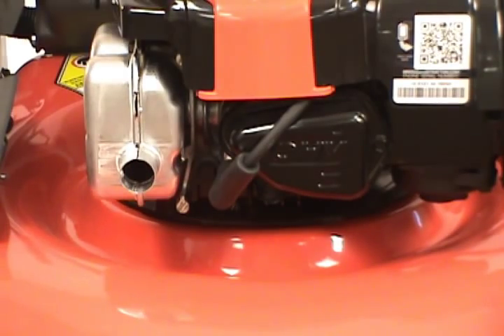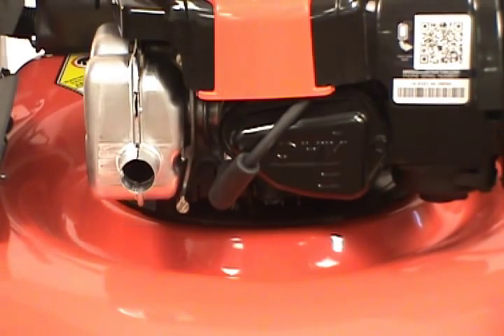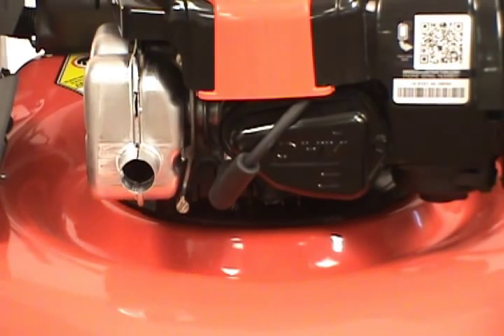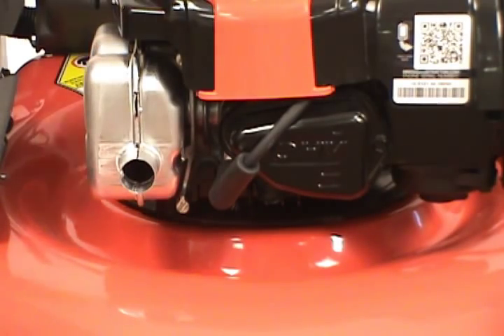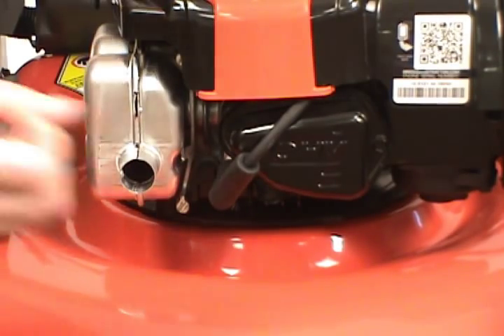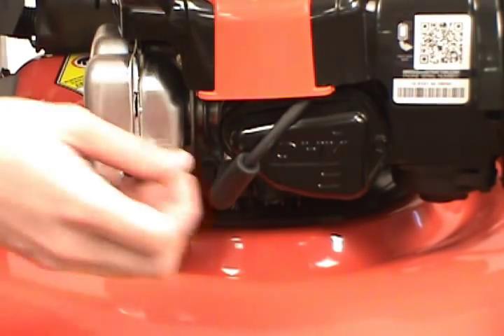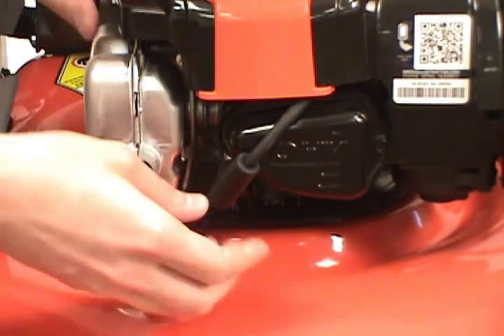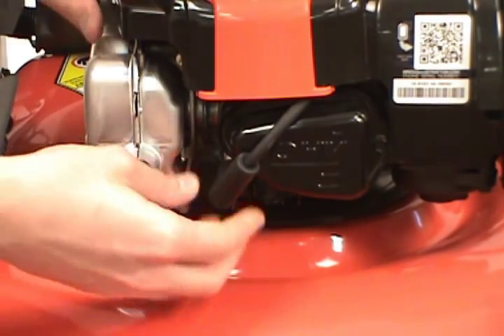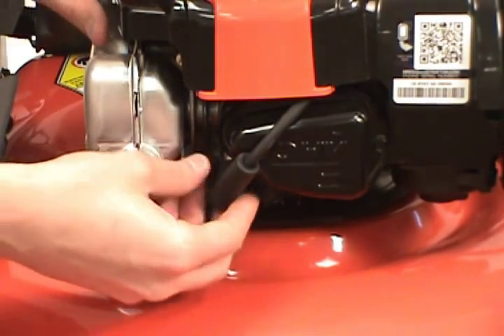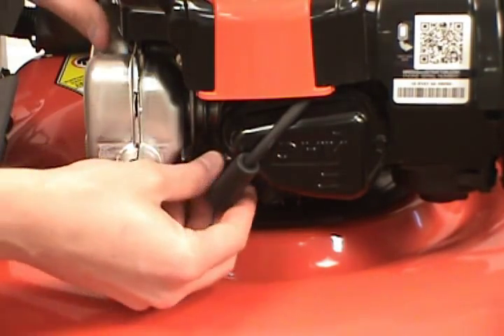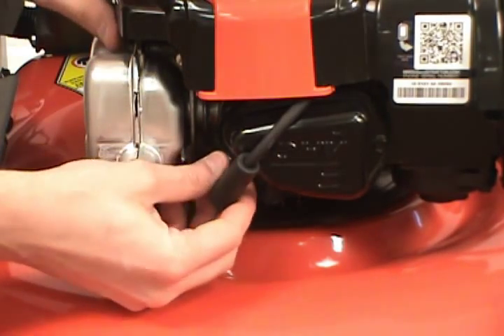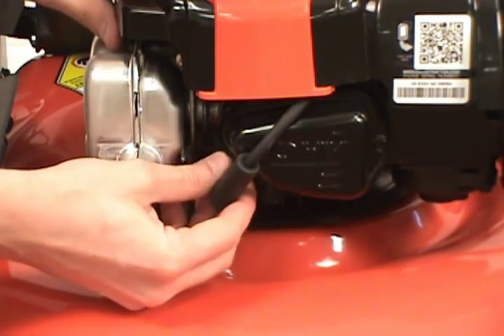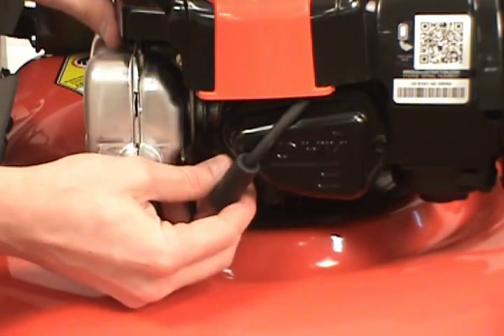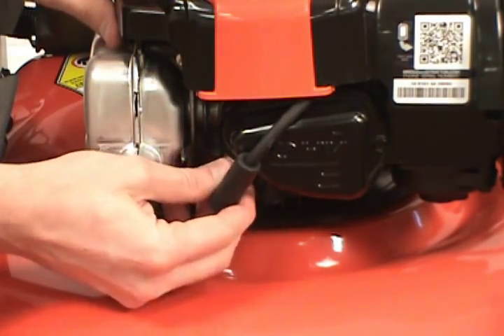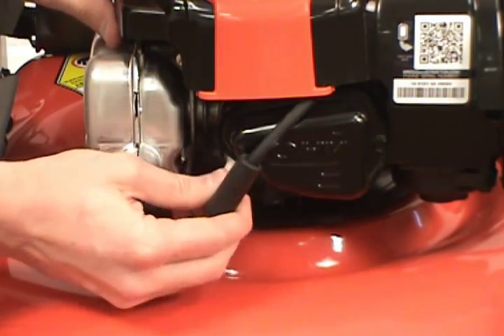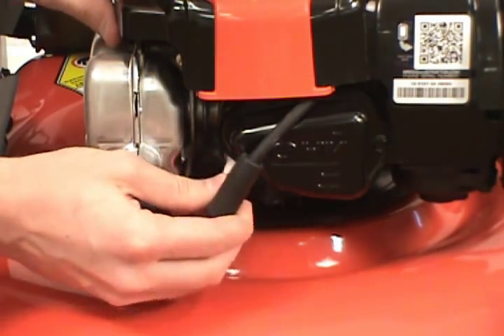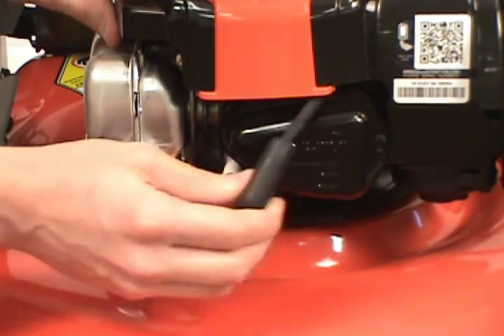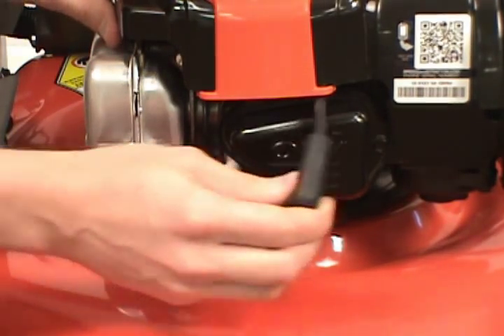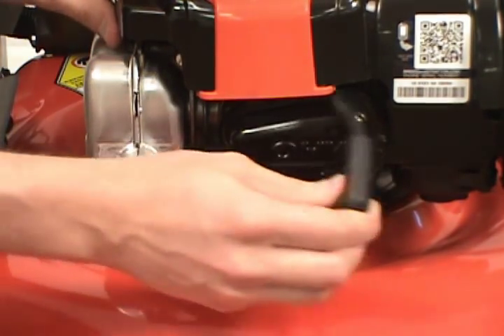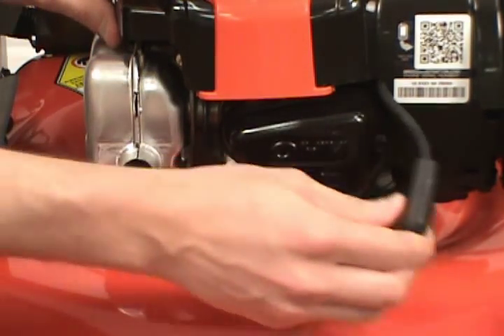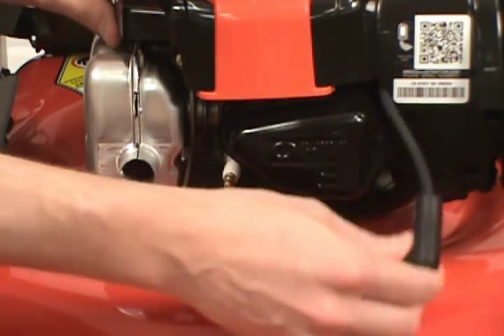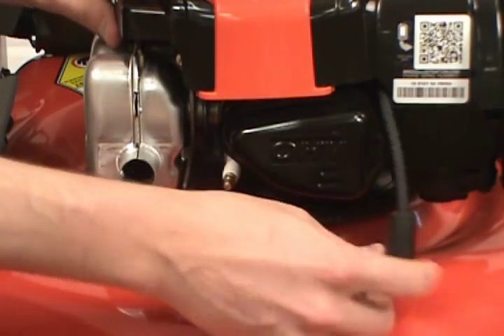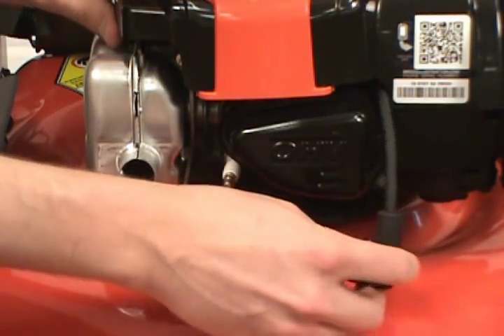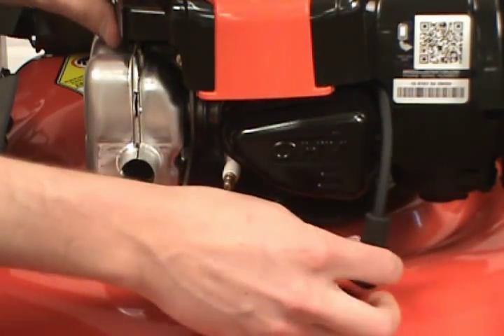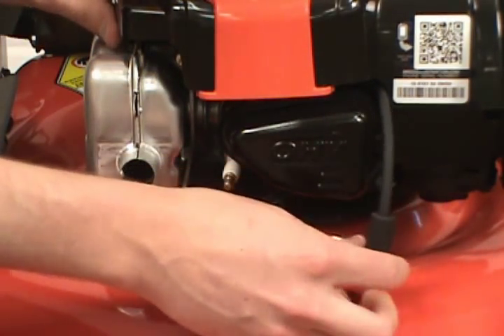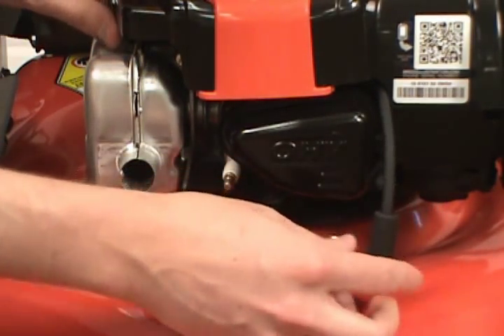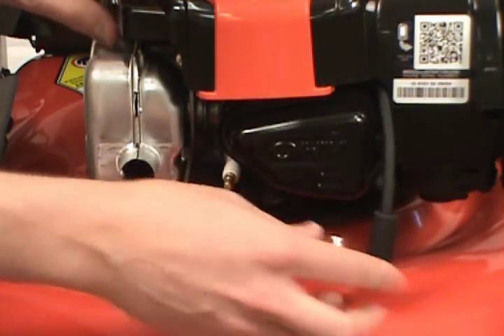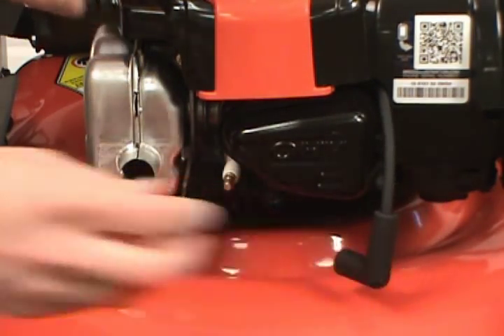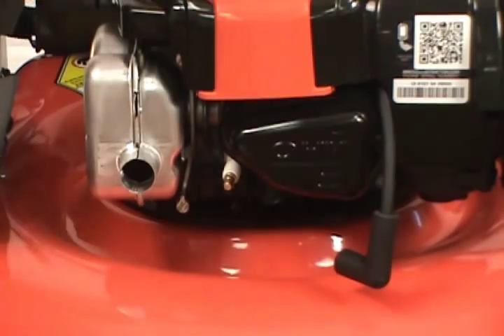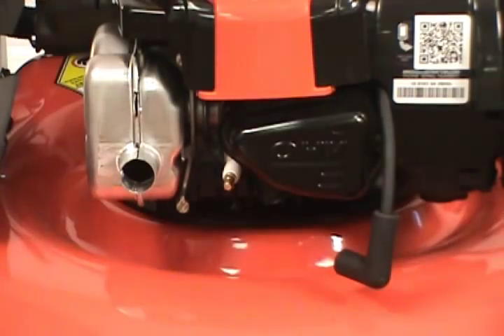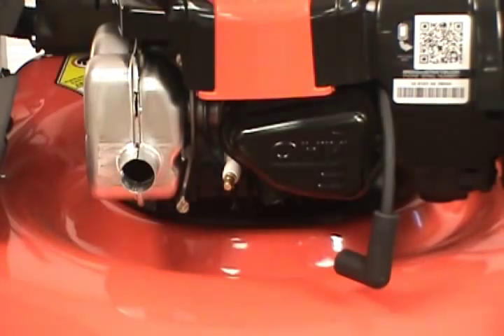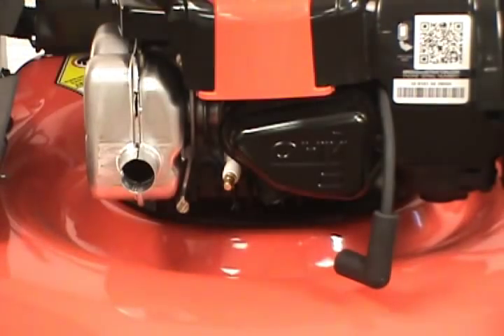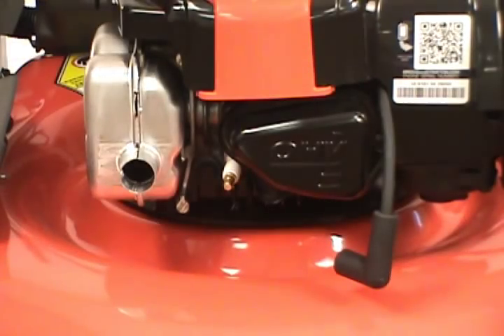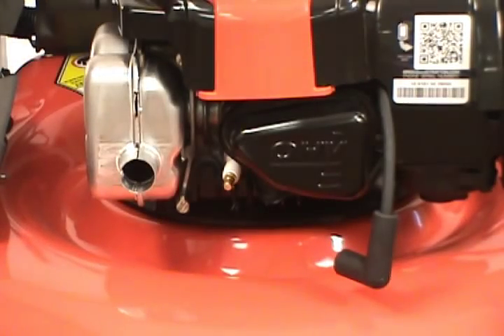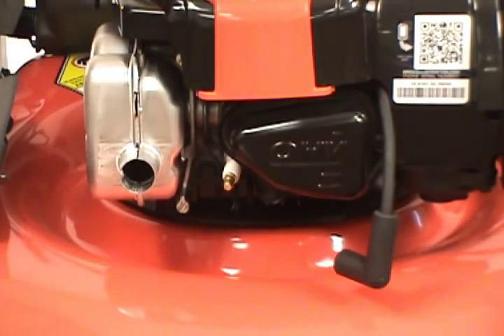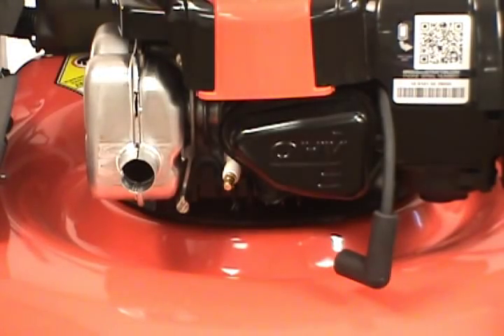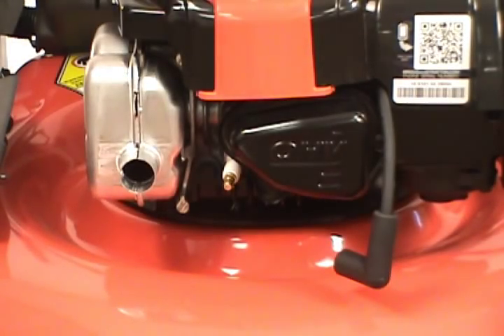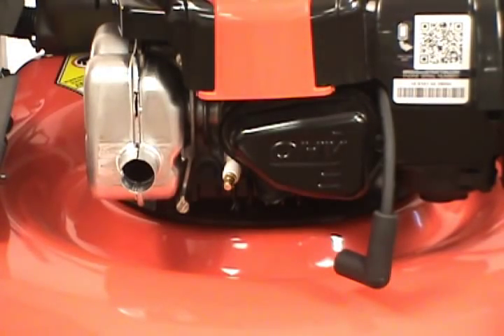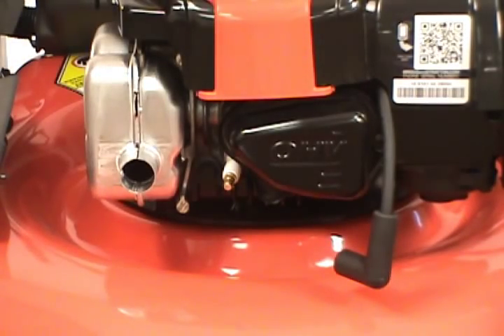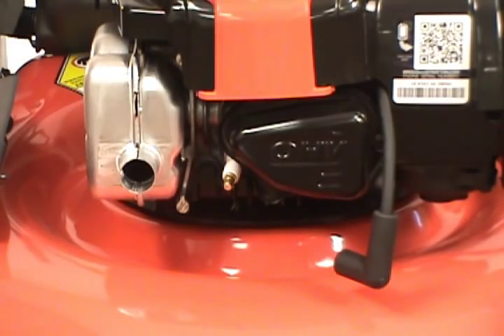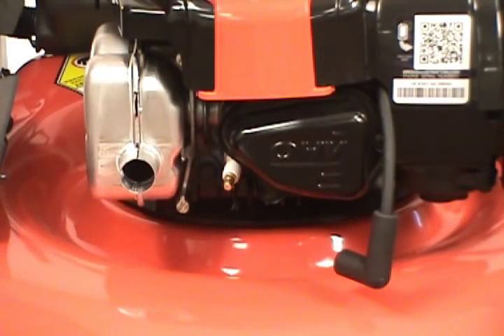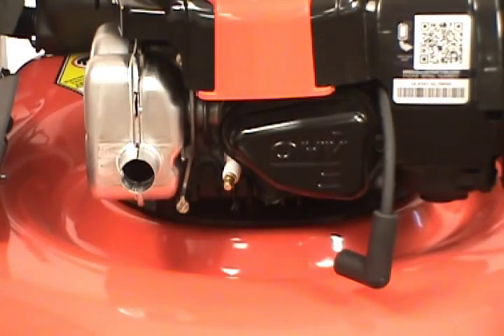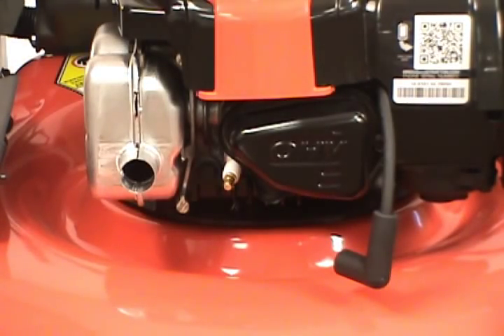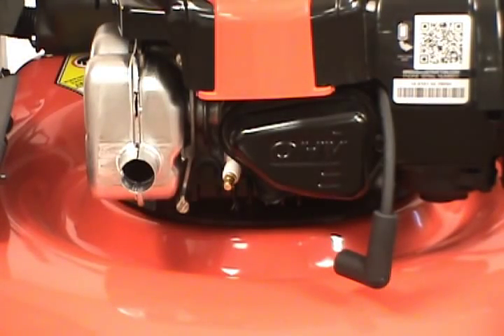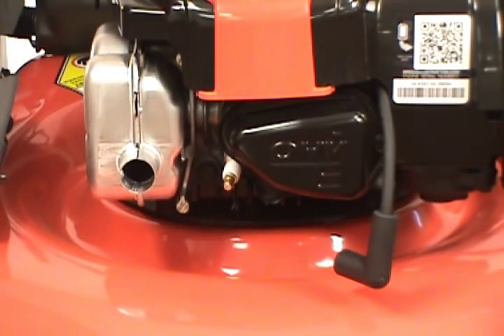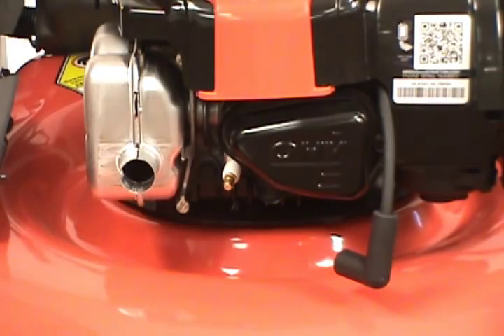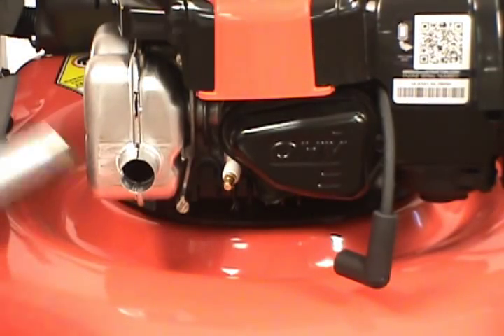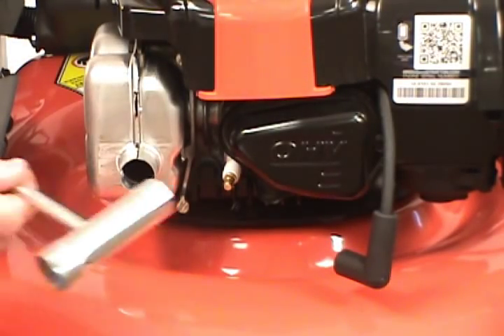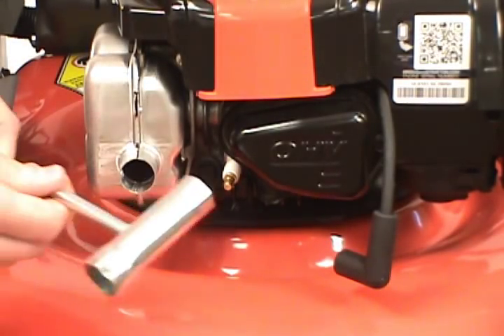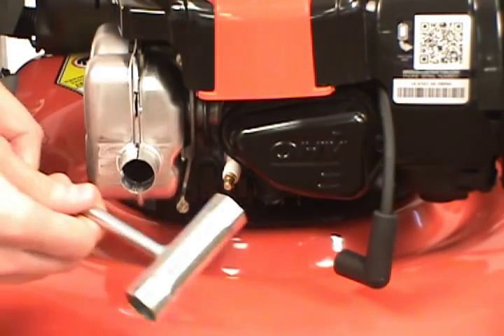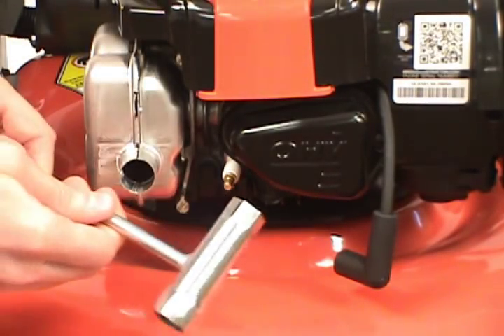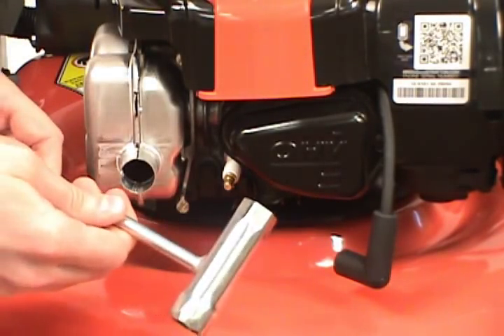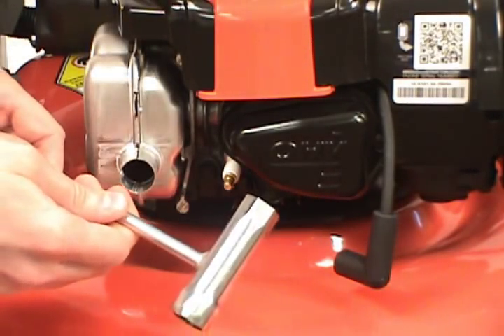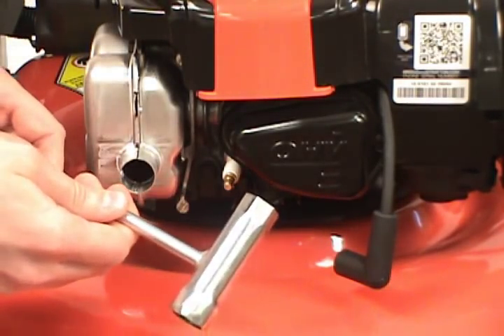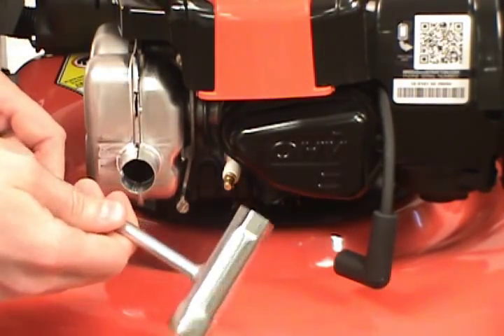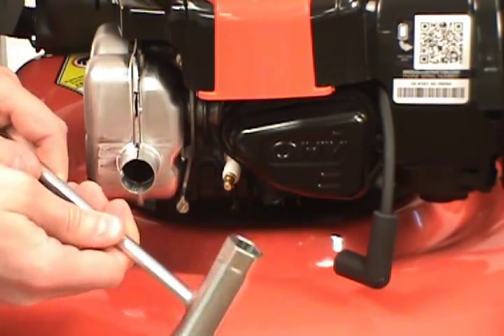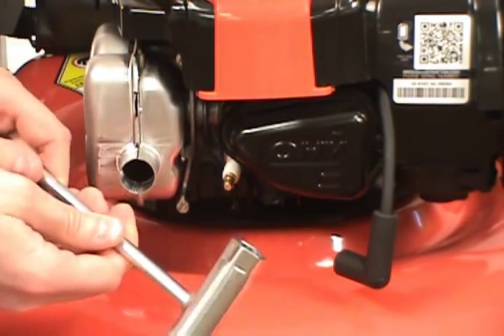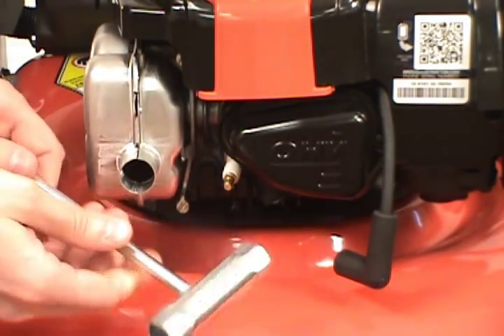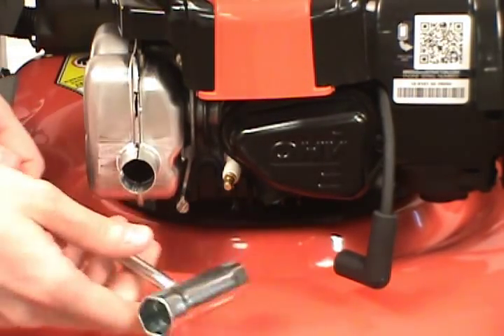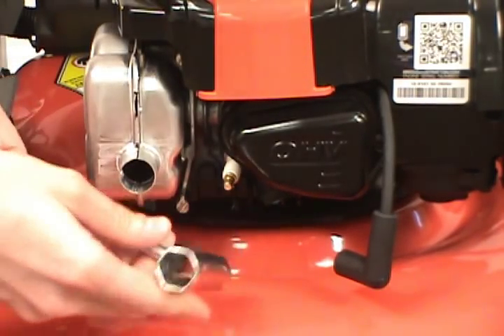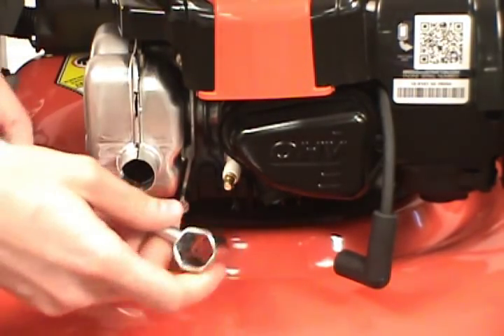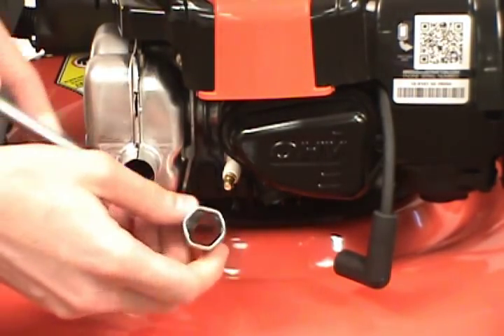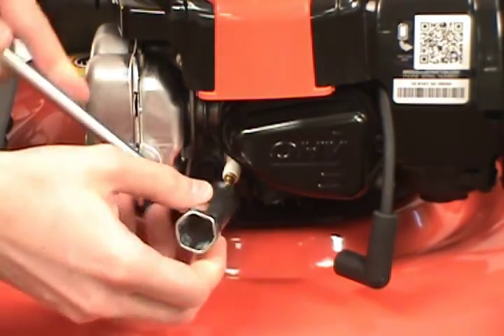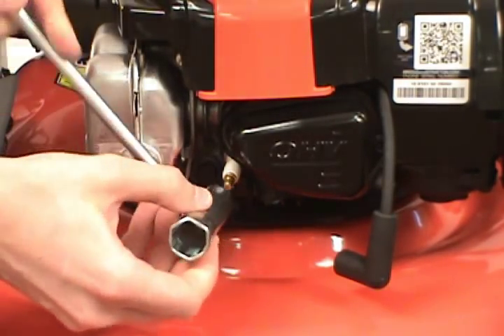First, remove the spark plug boot. Then, use your socket wrench to unscrew the spark plug.